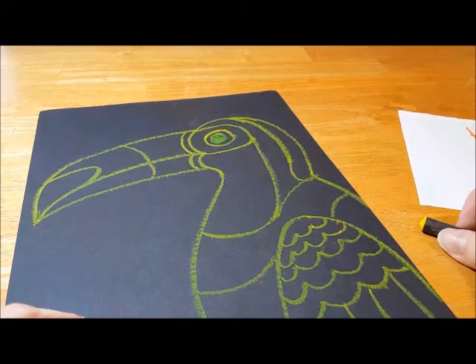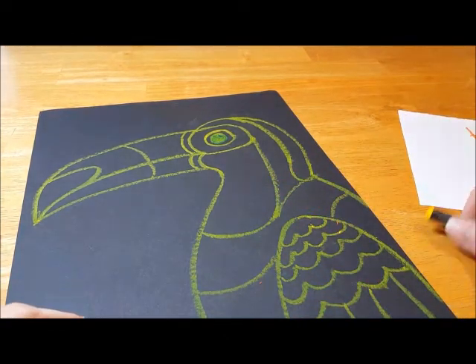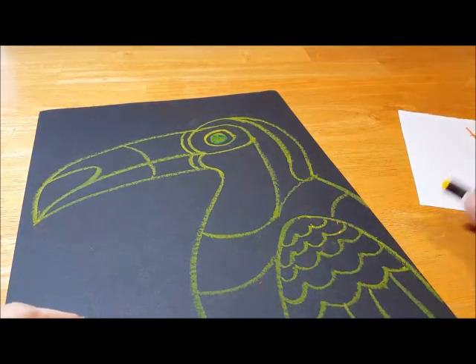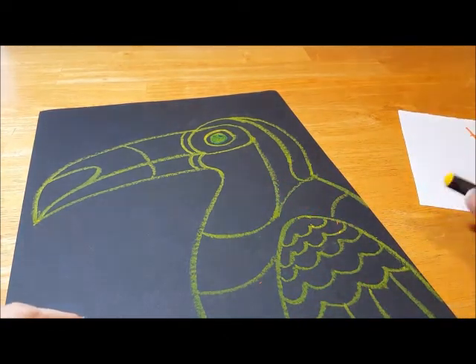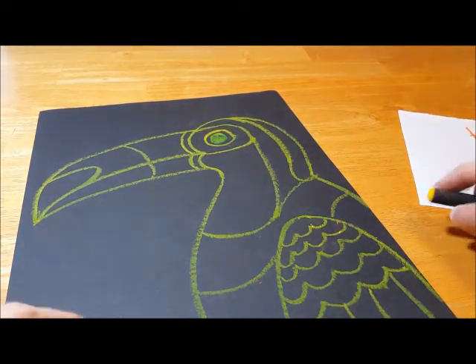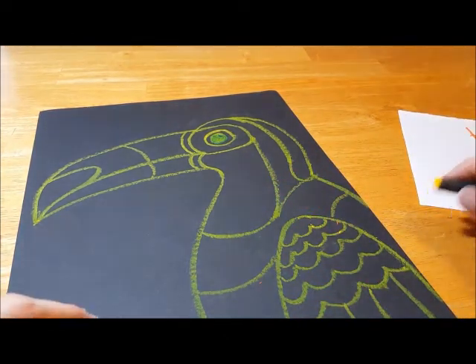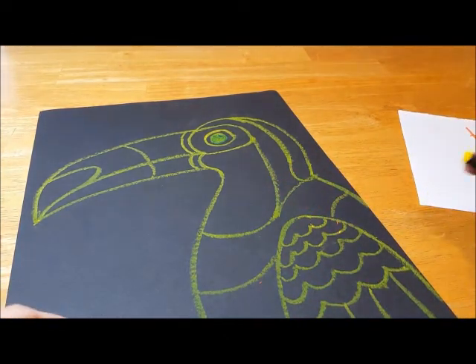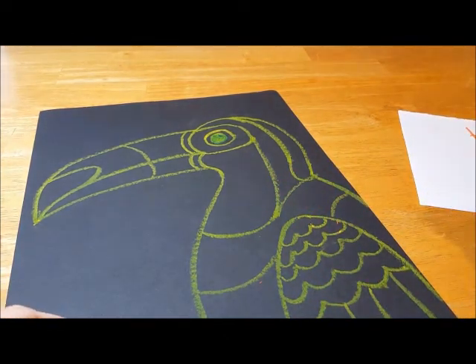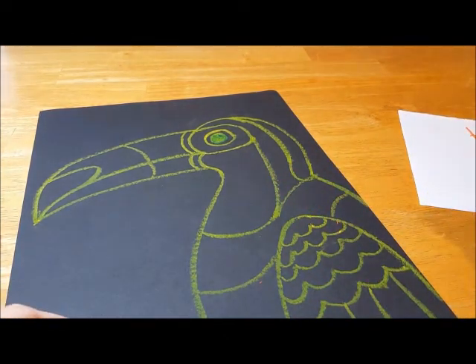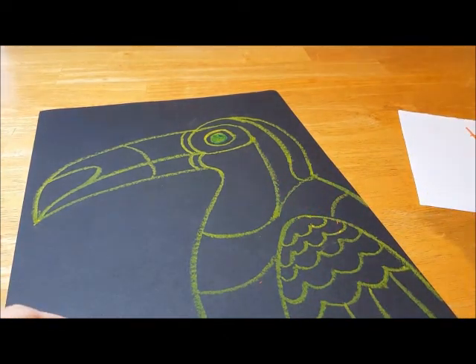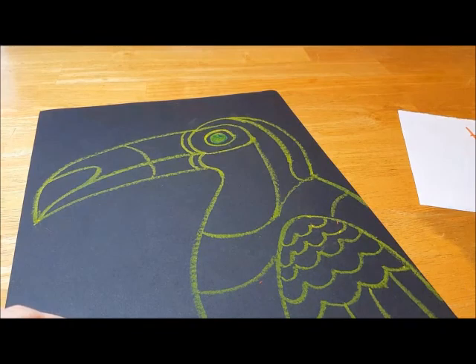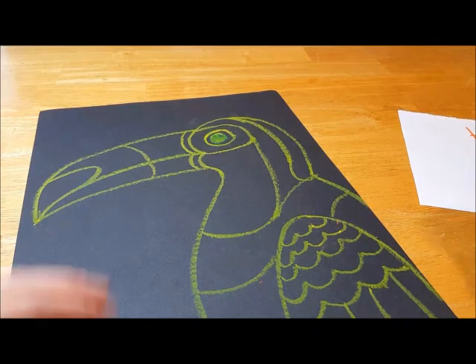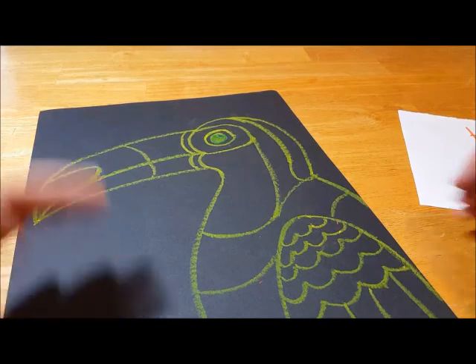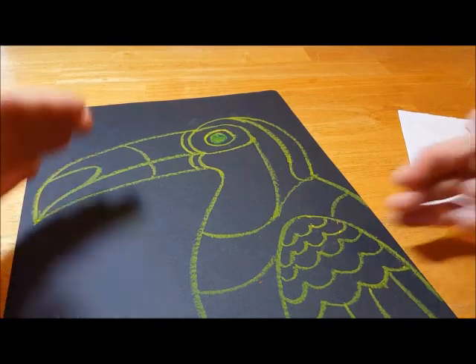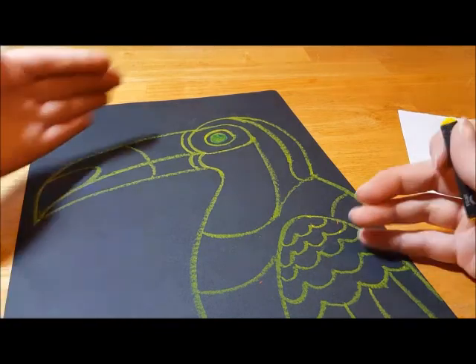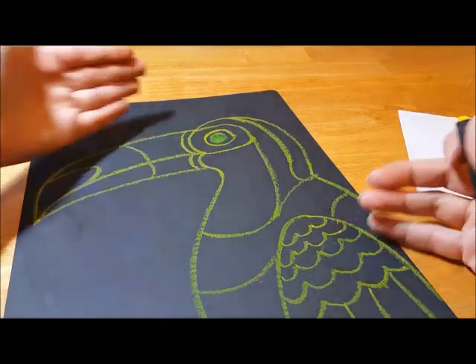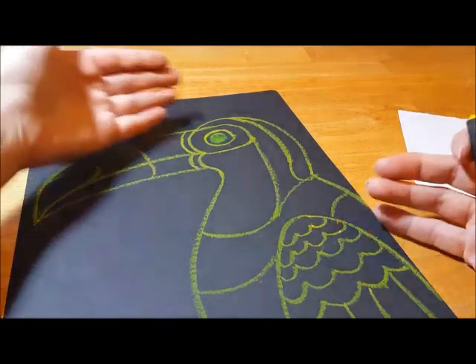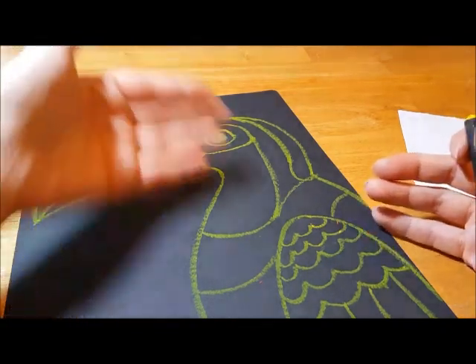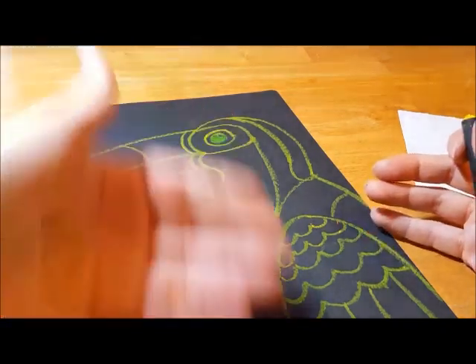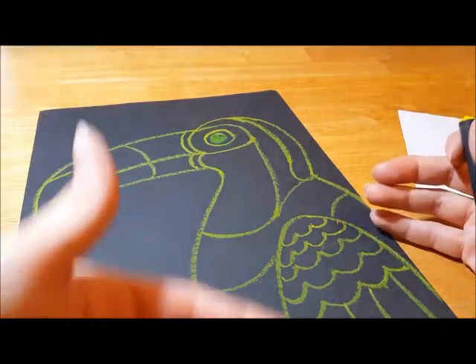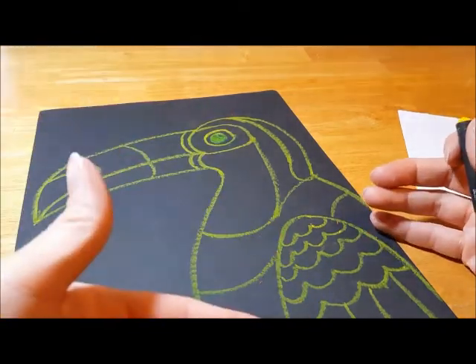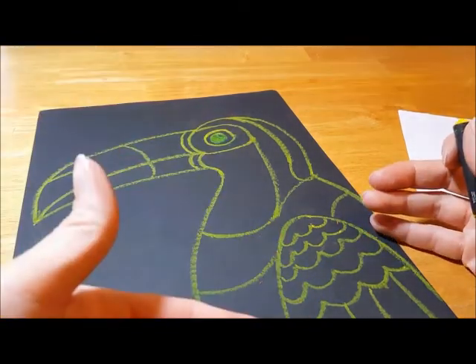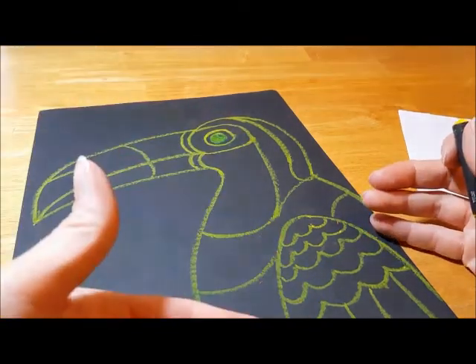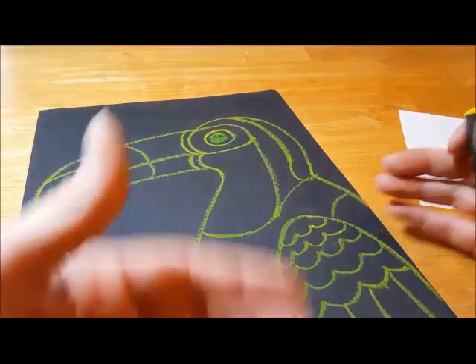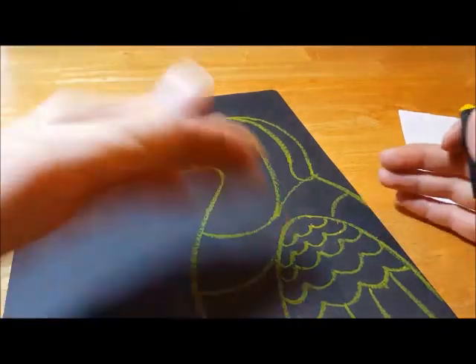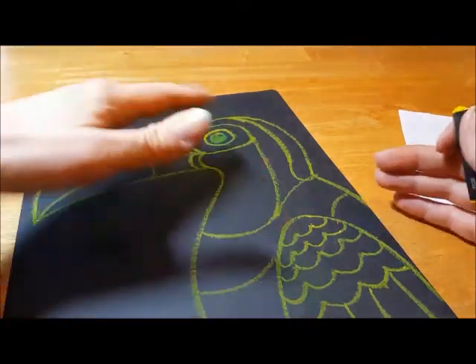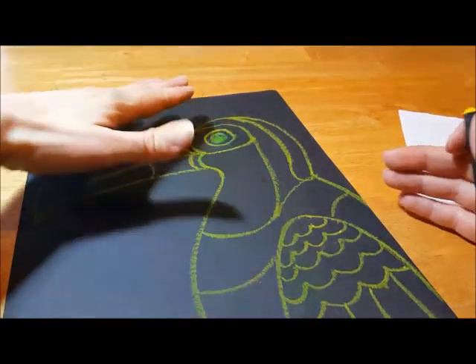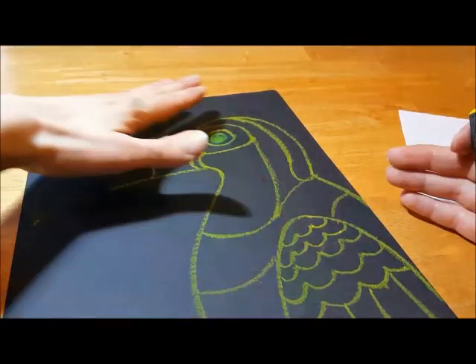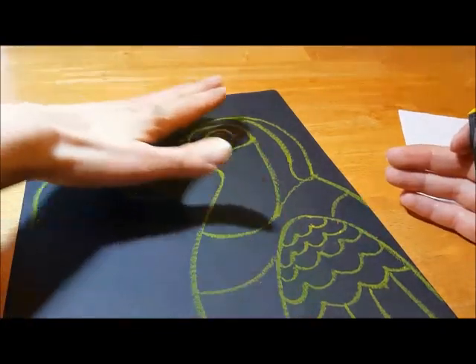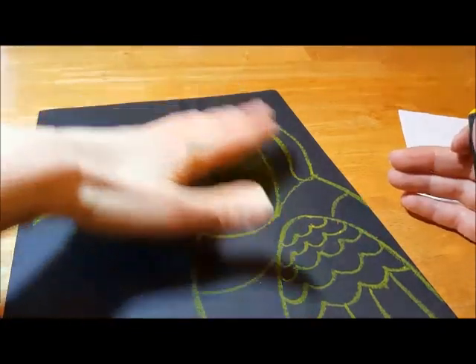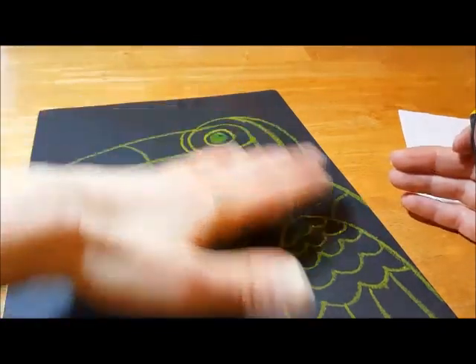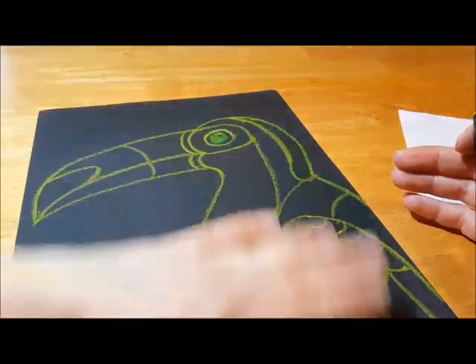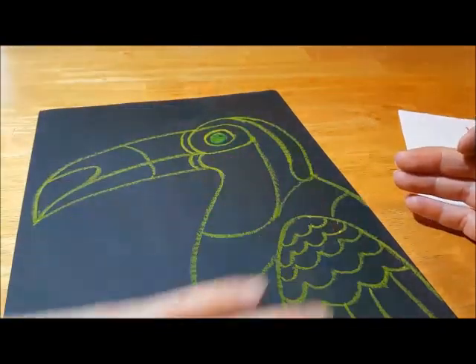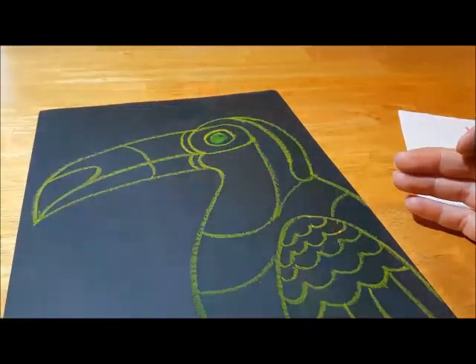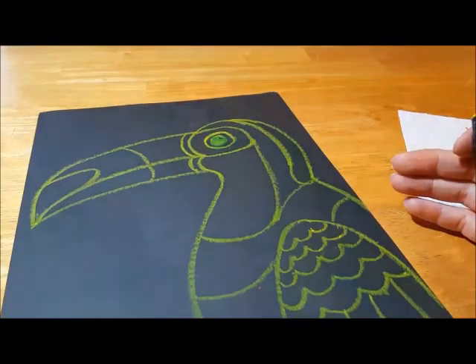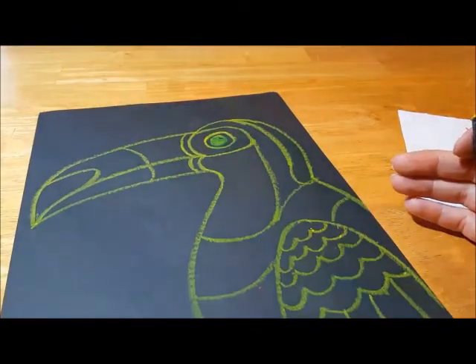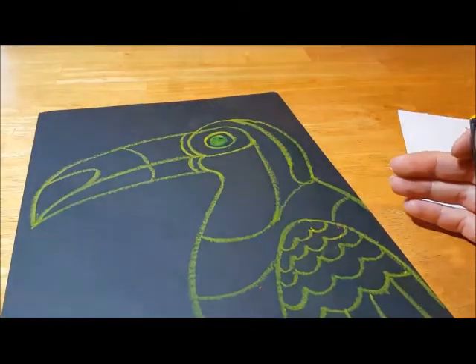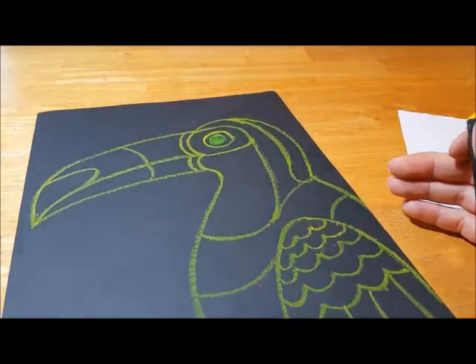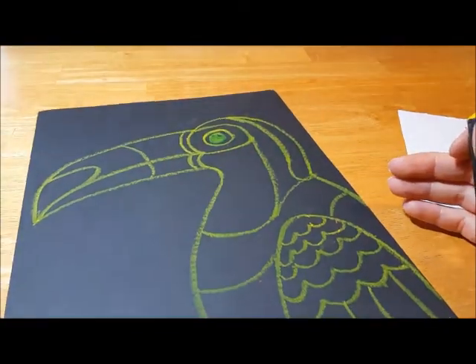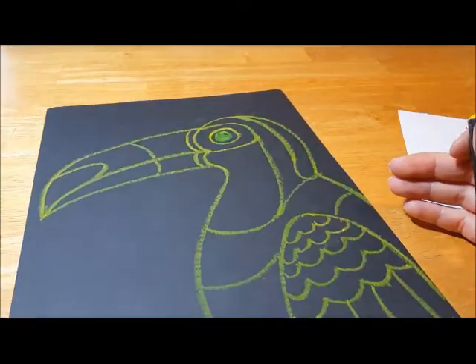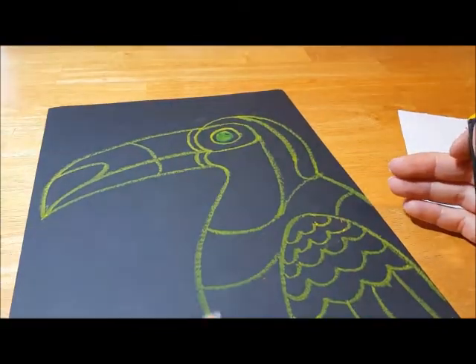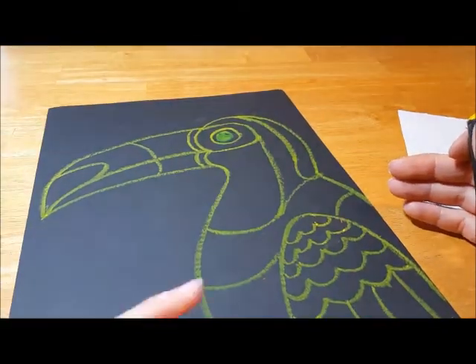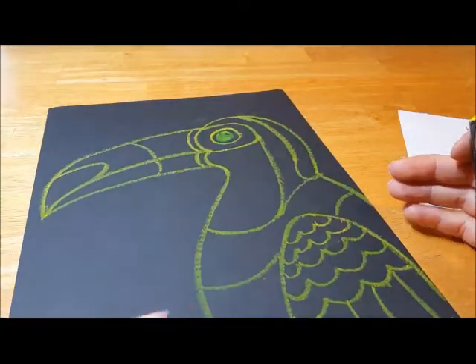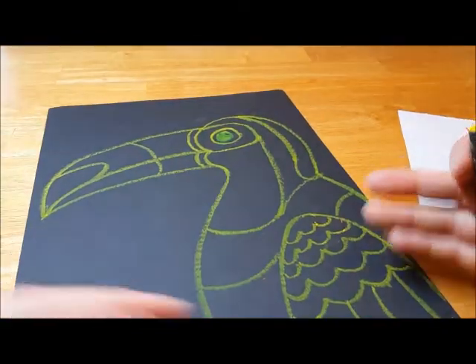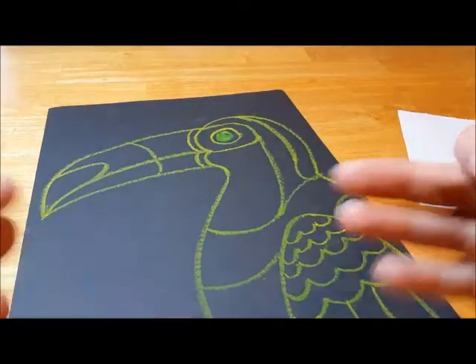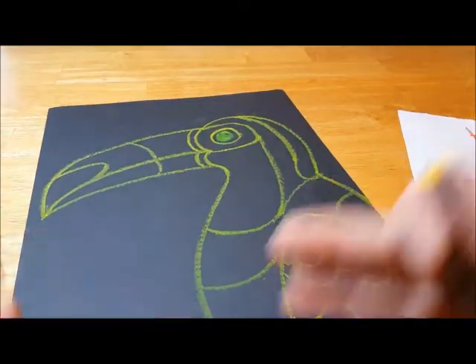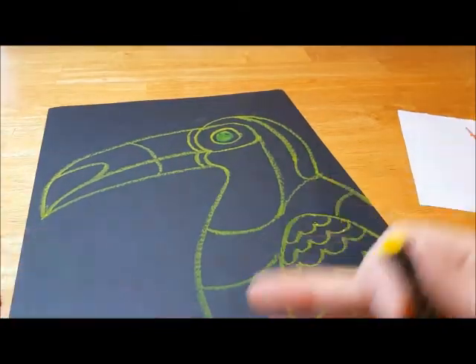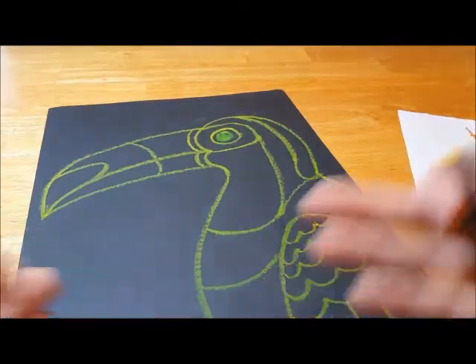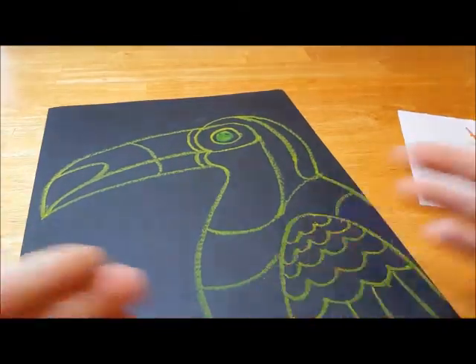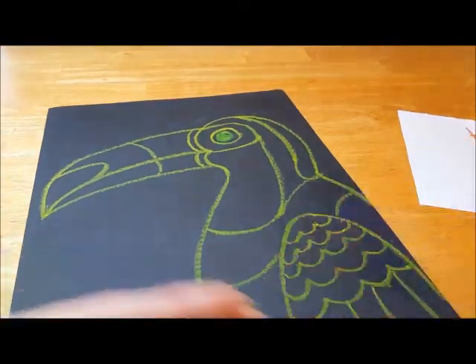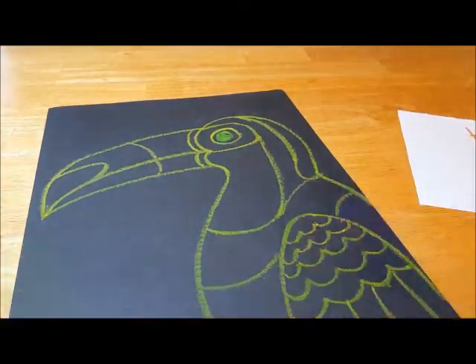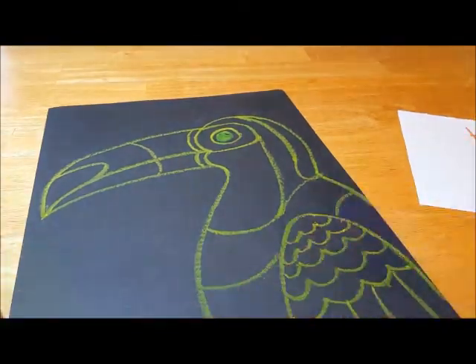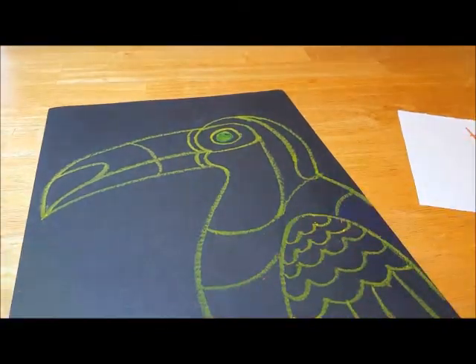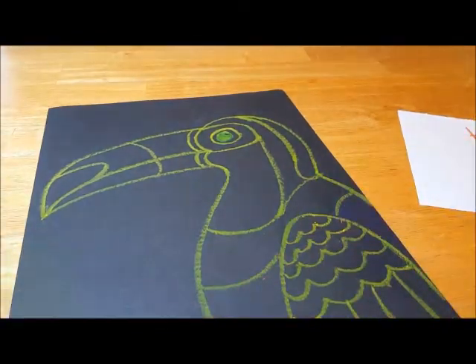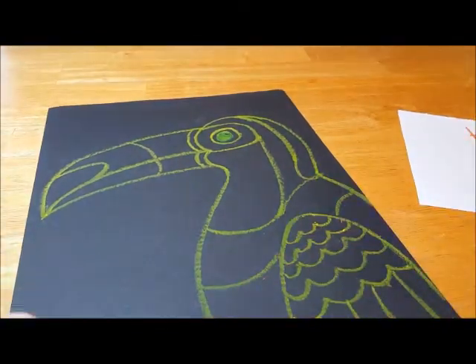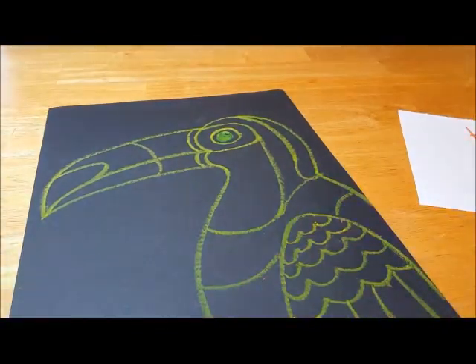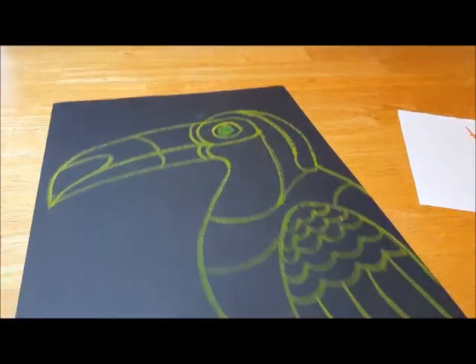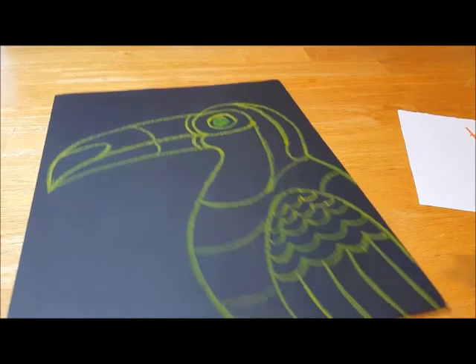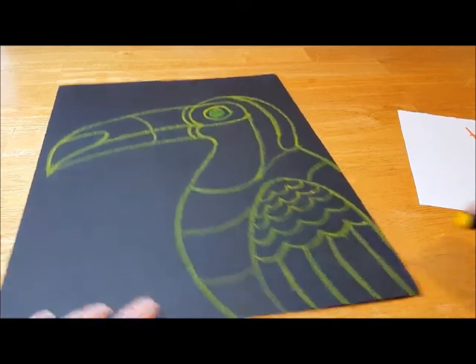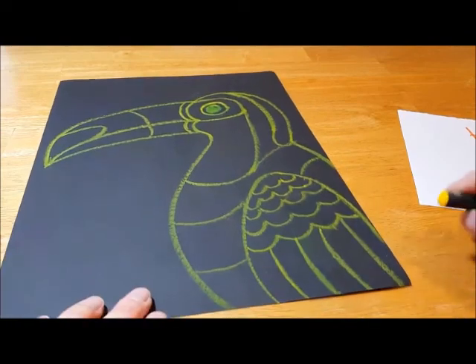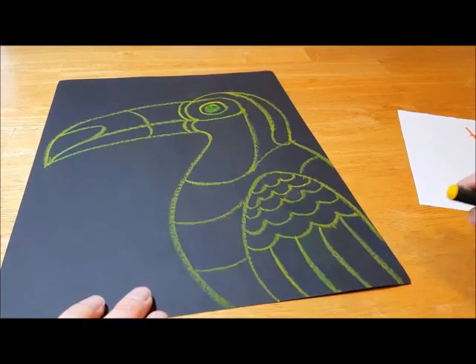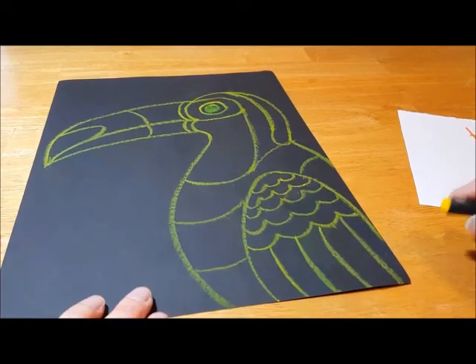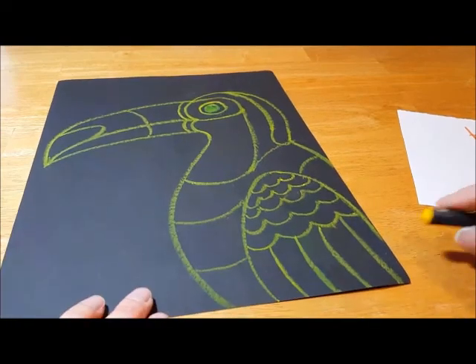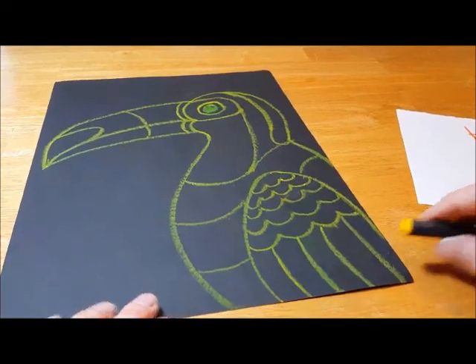Our mission for today is to get the bird drawn, get the hatch lines drawn, and then we'll do part two later.